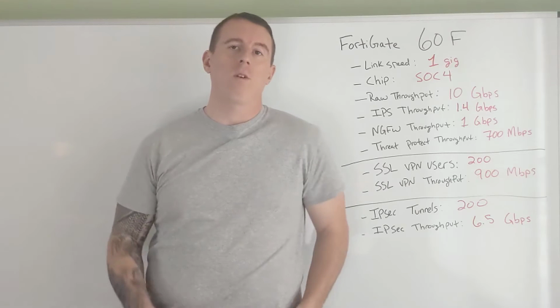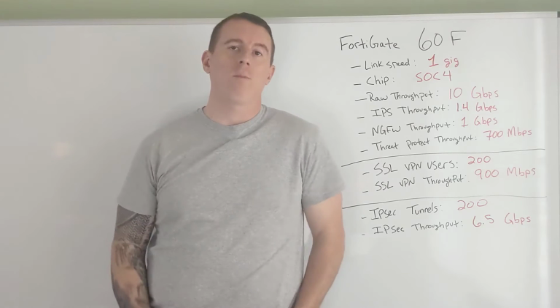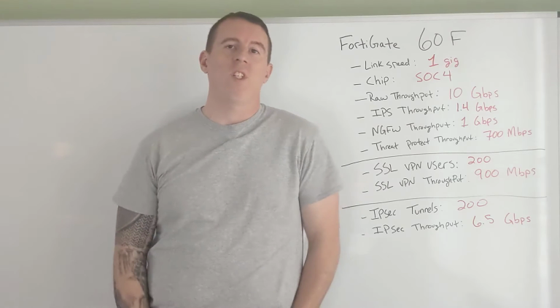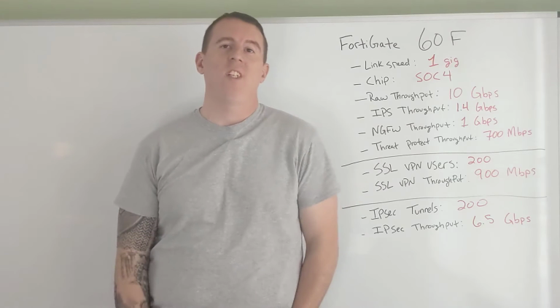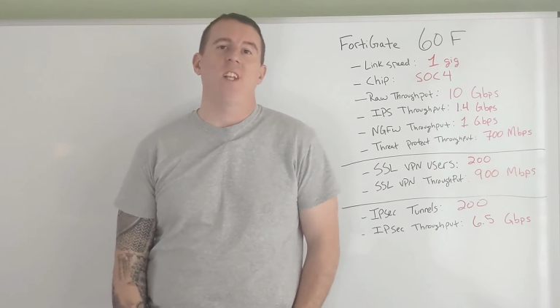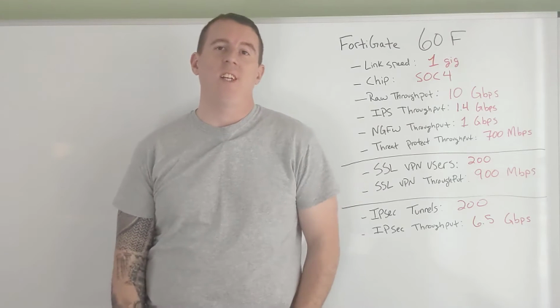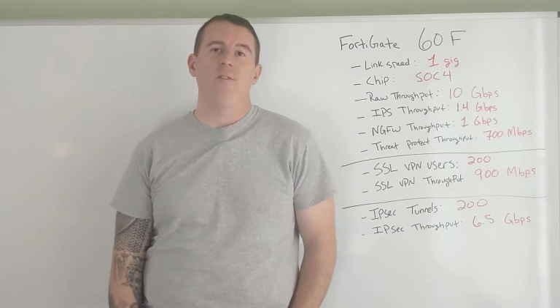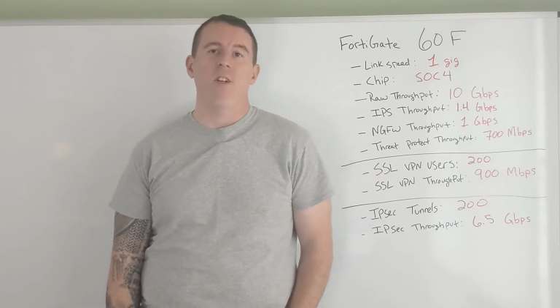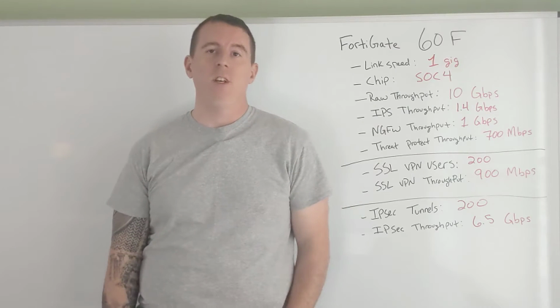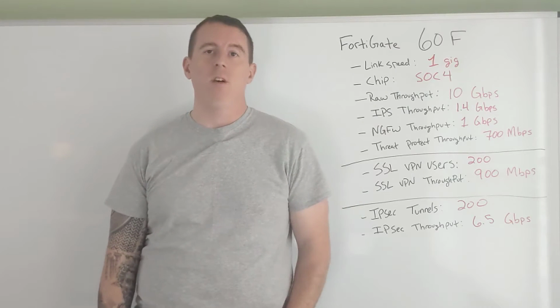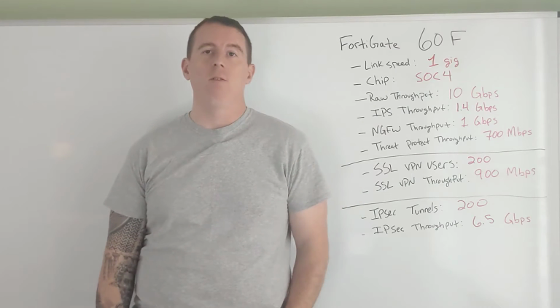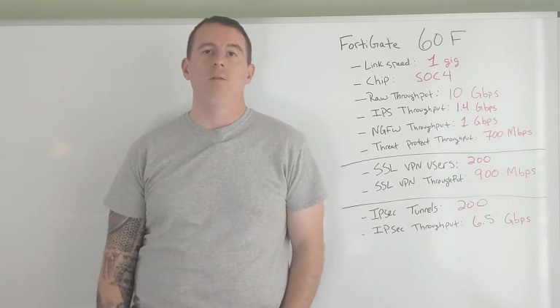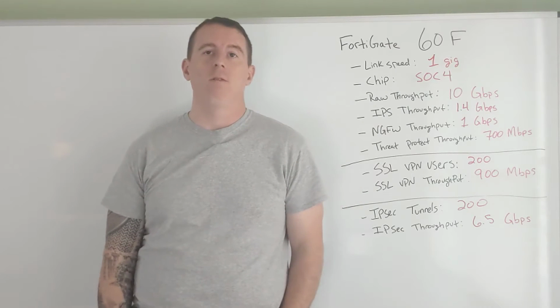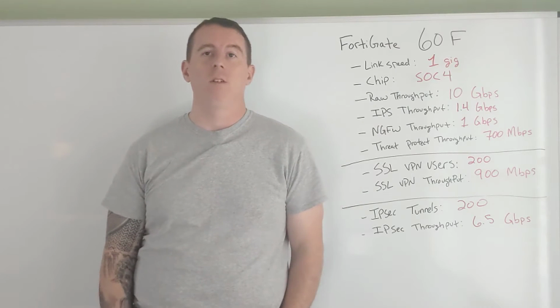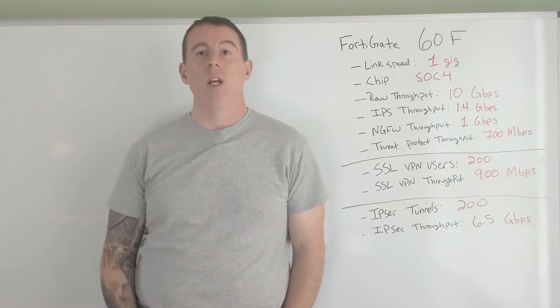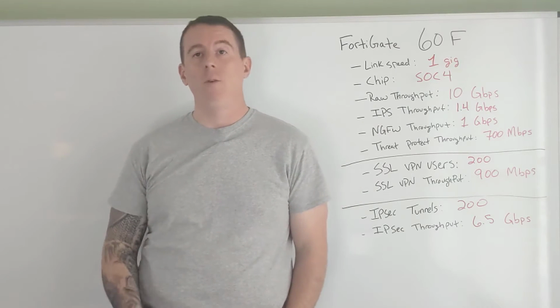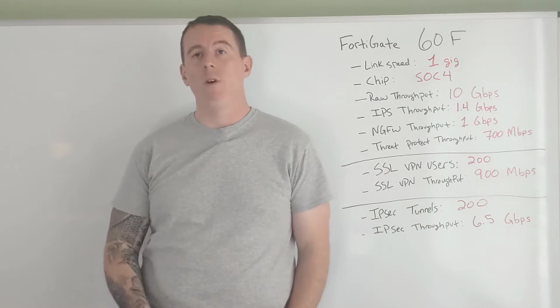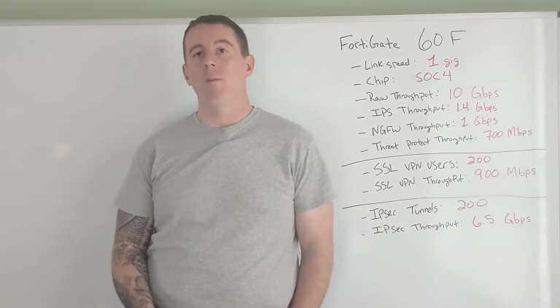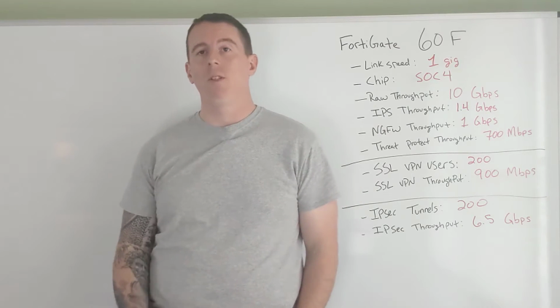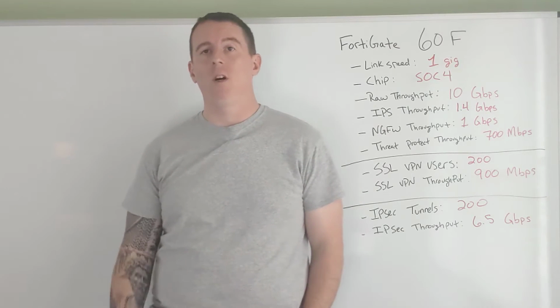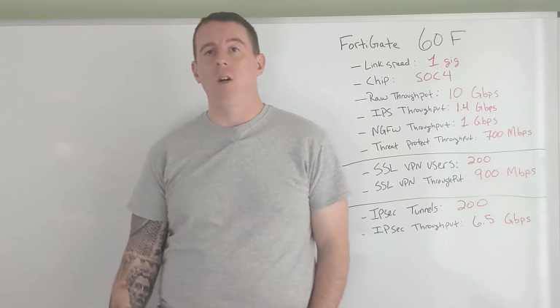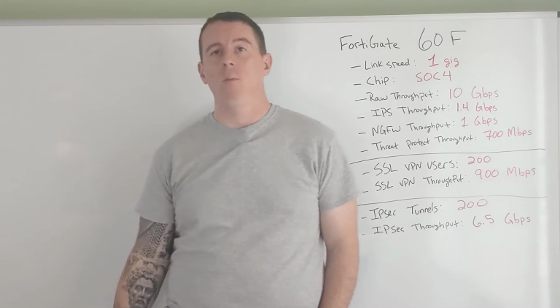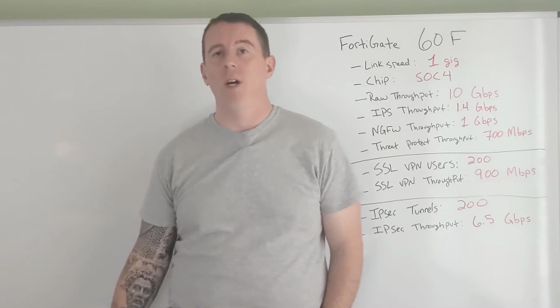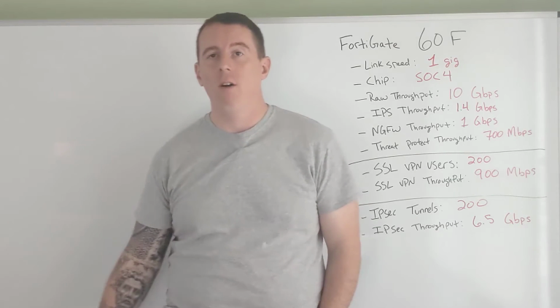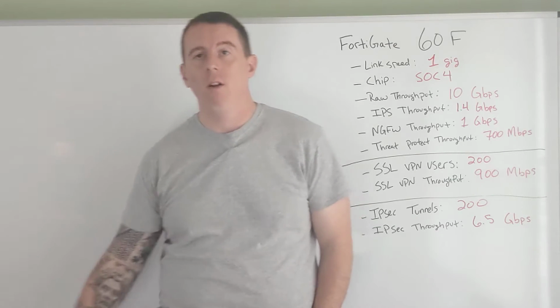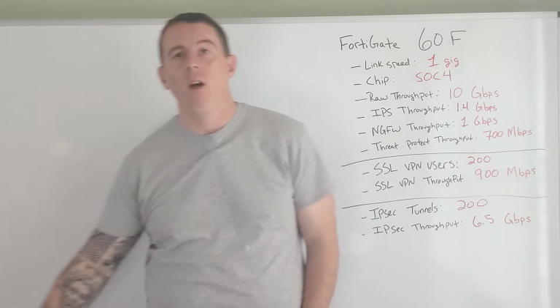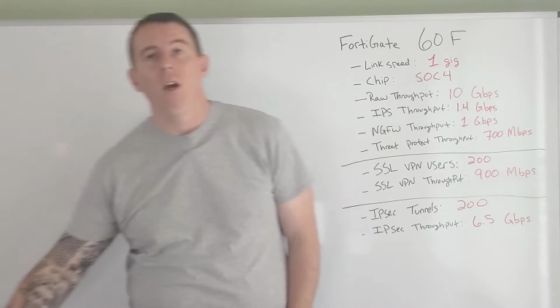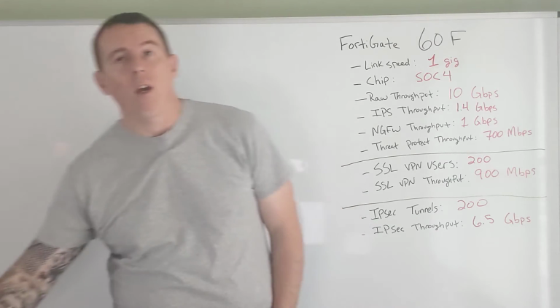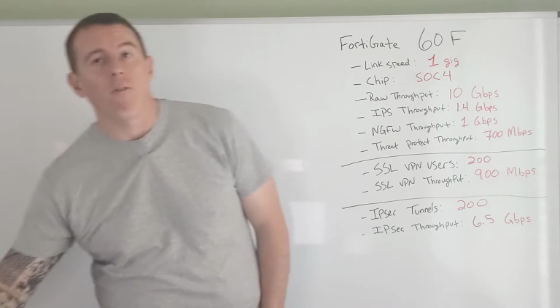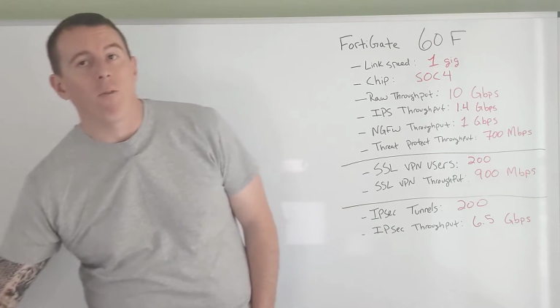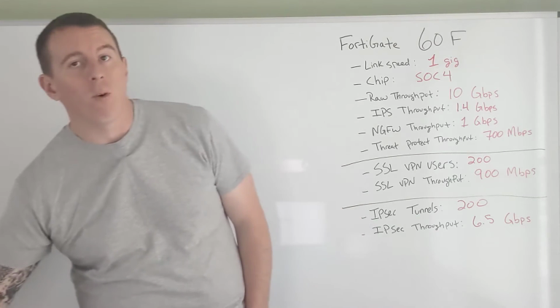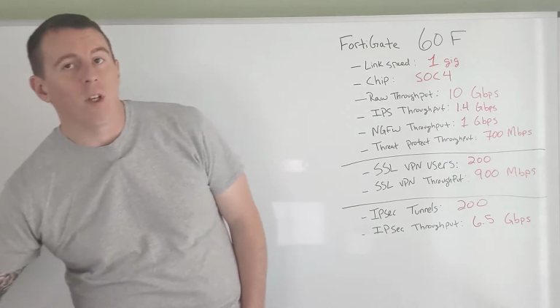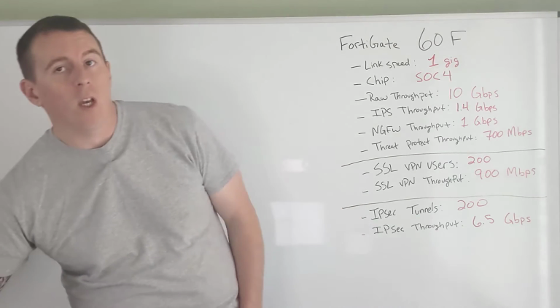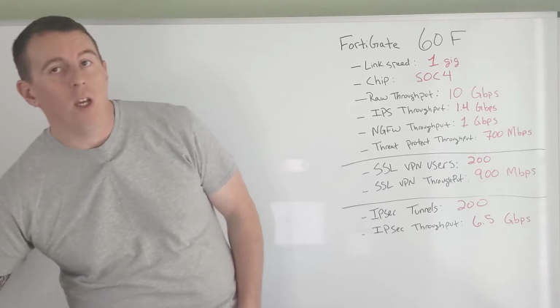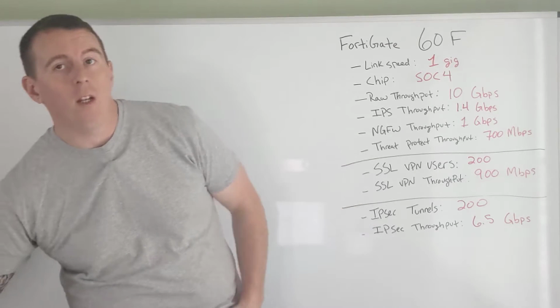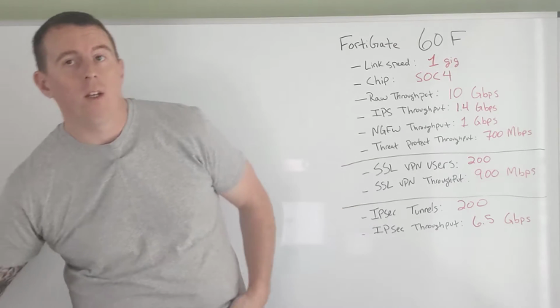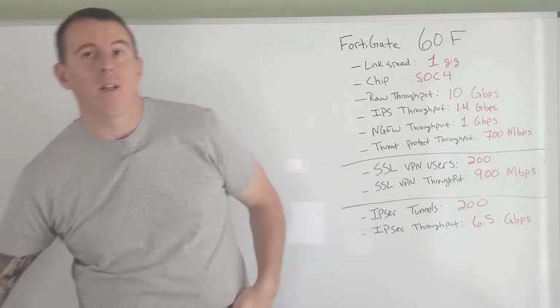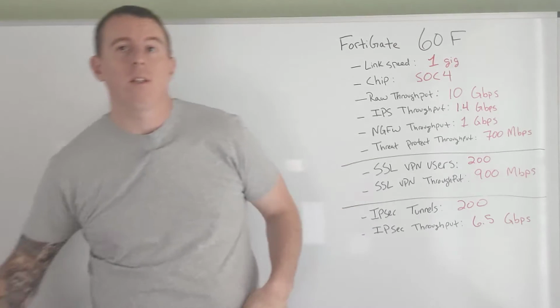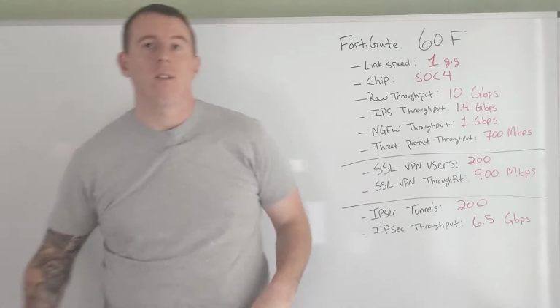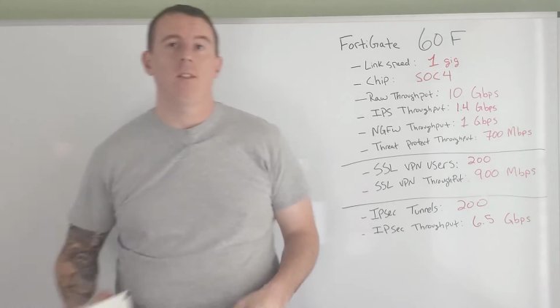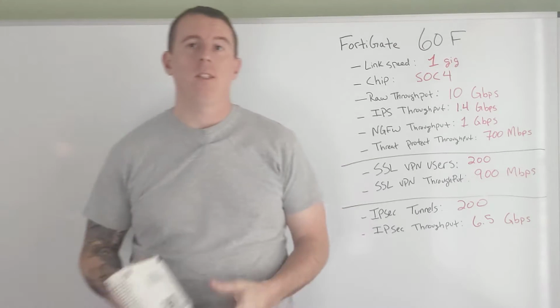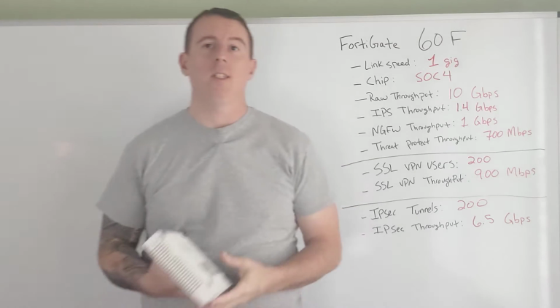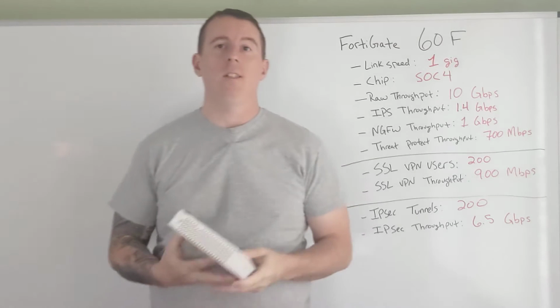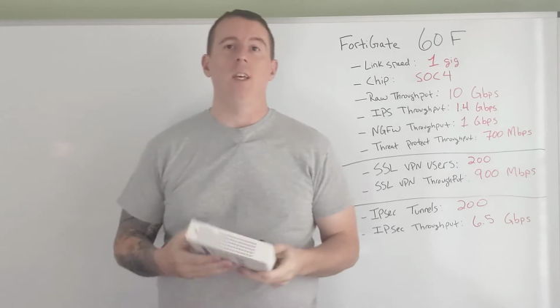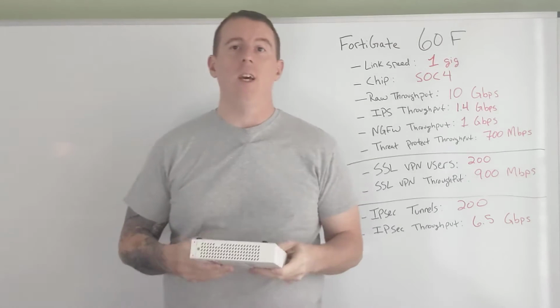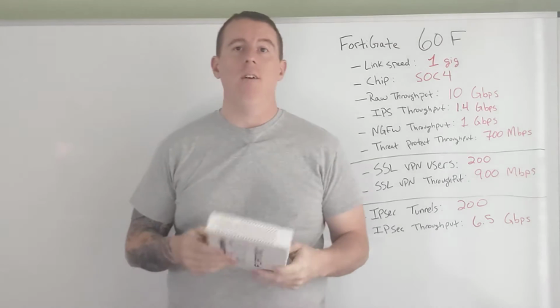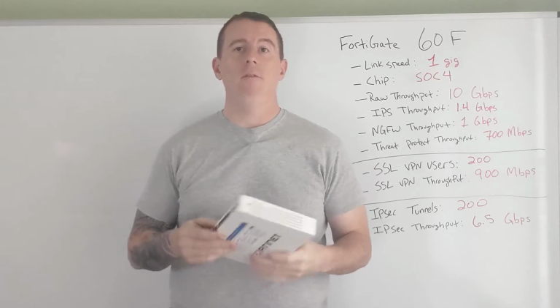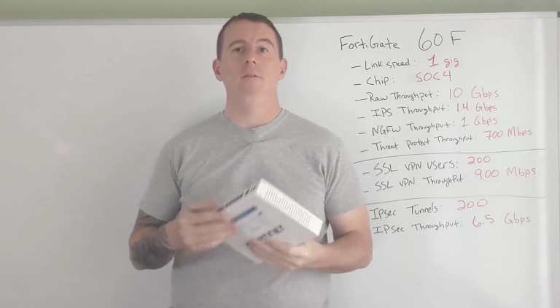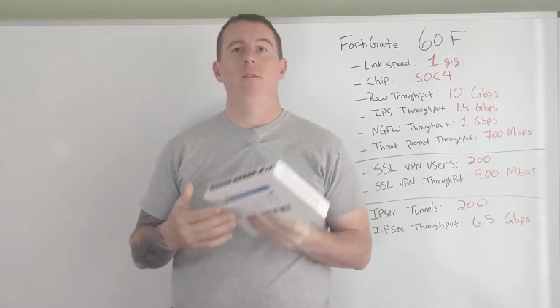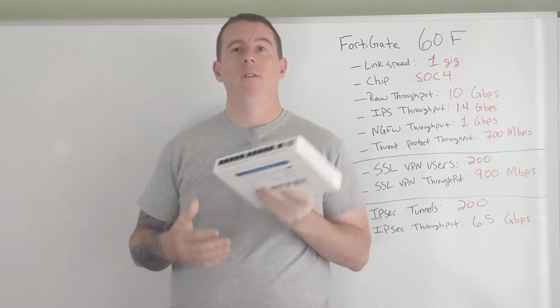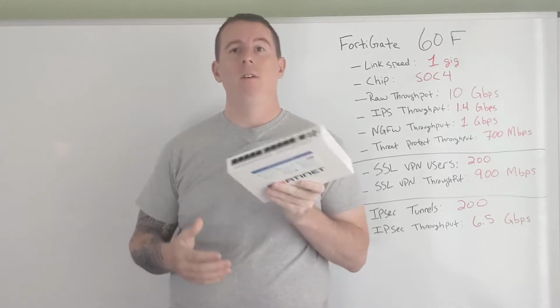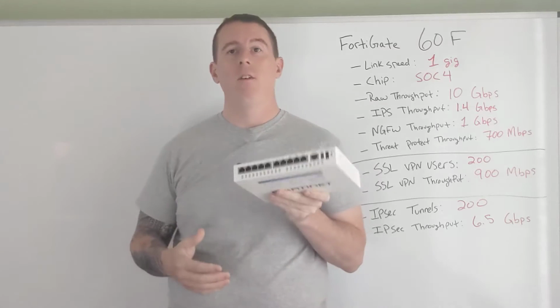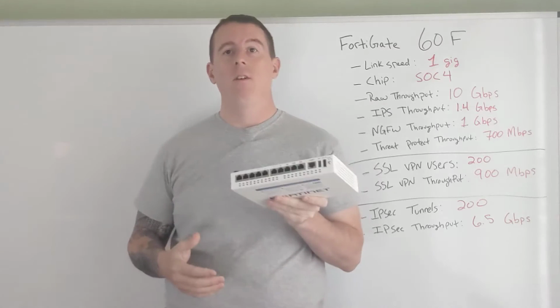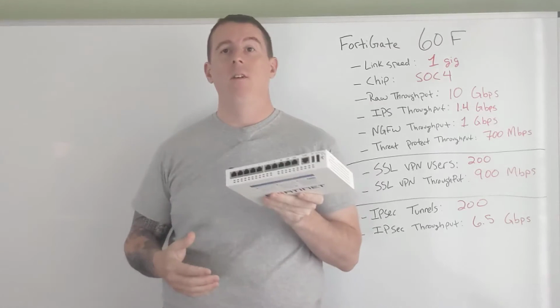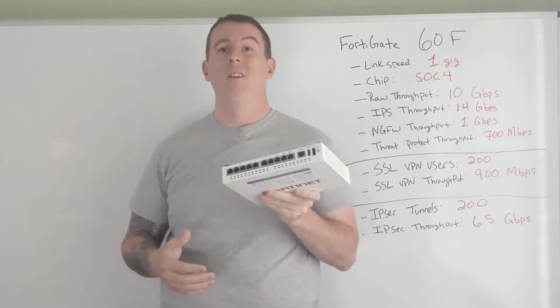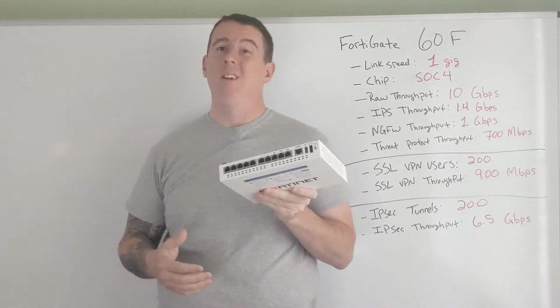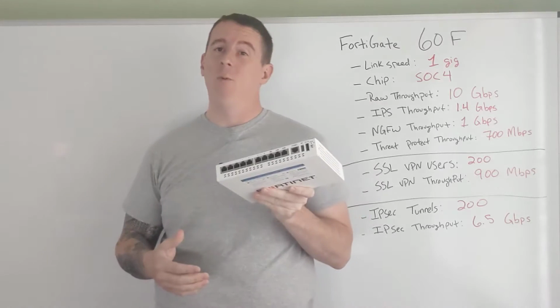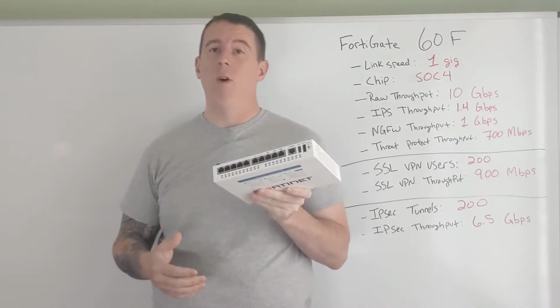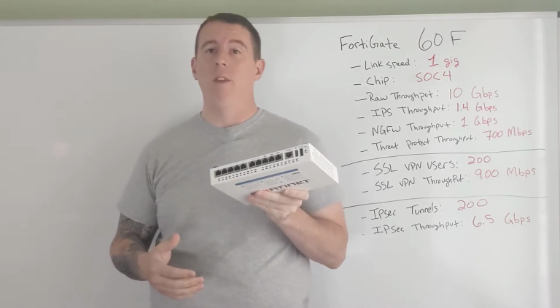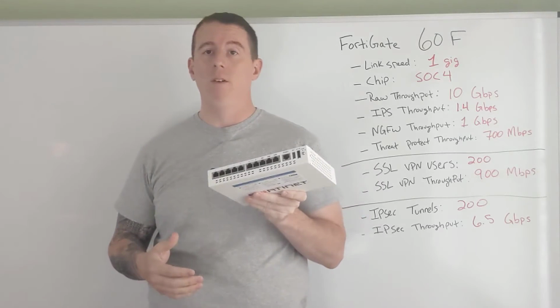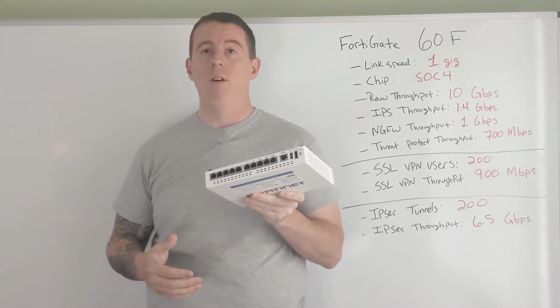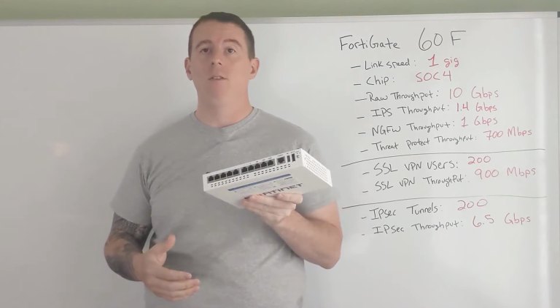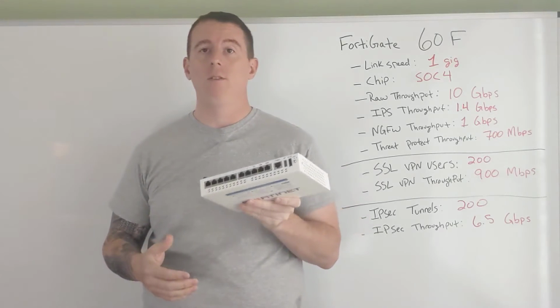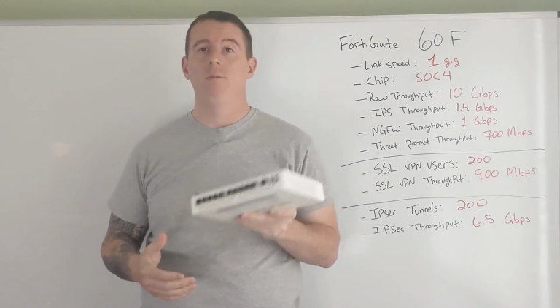Welcome to today's video. Today we're going to be talking about a FortiGate 60F and why they're awesome.